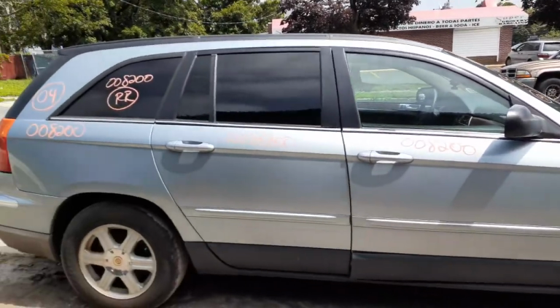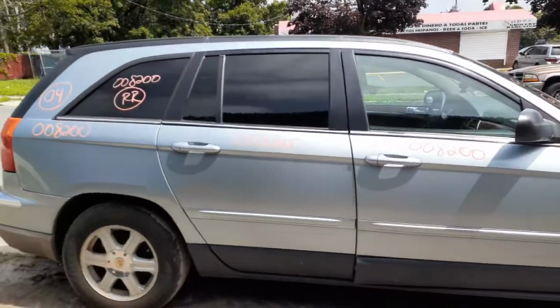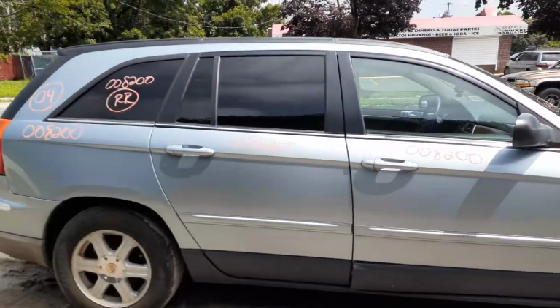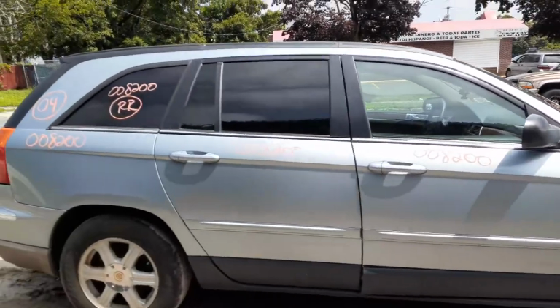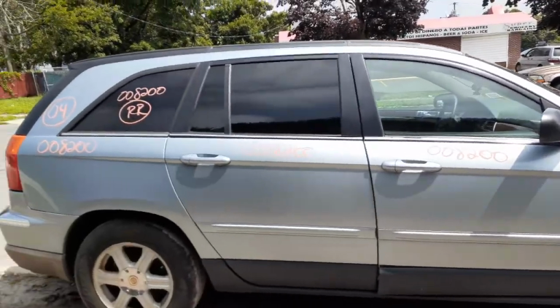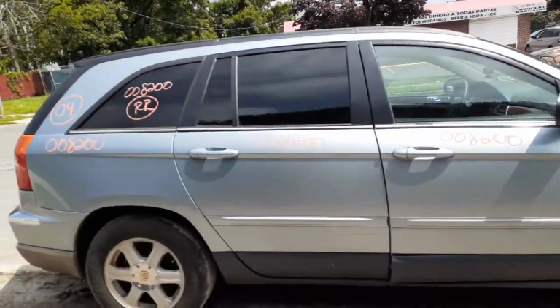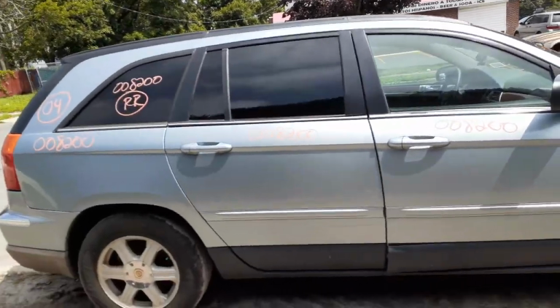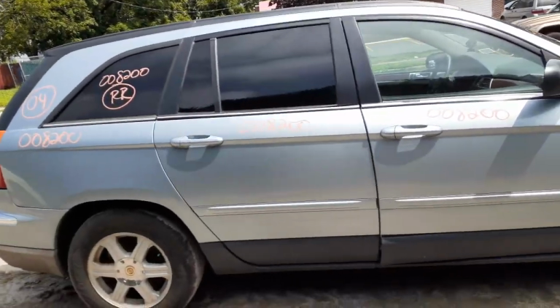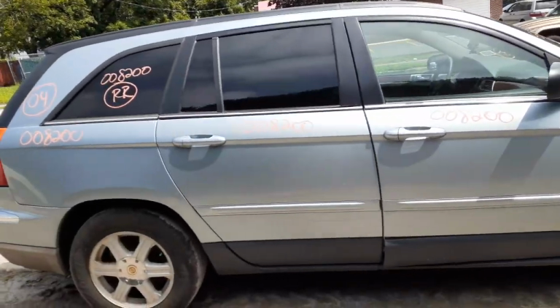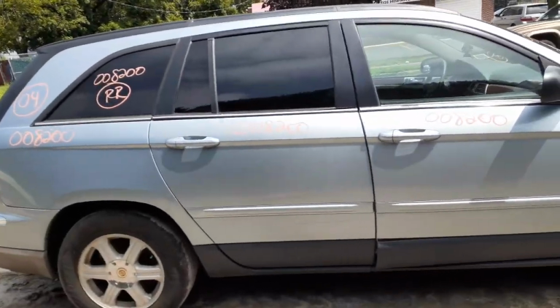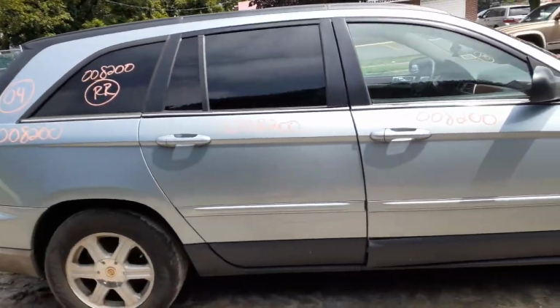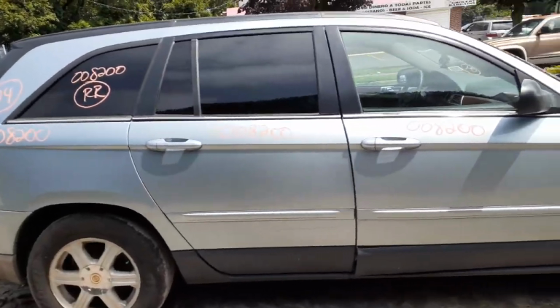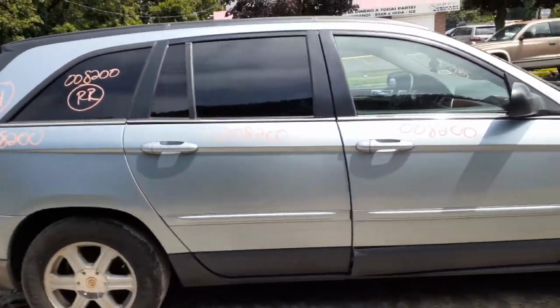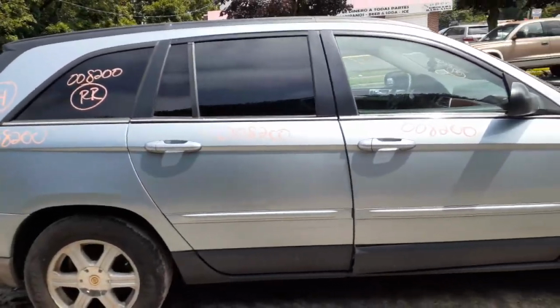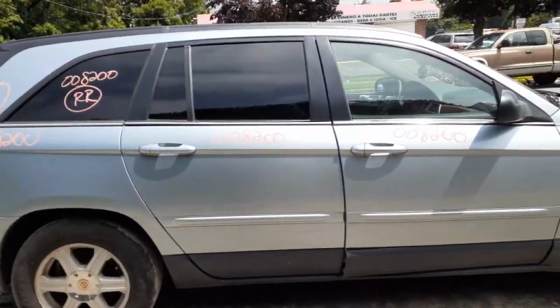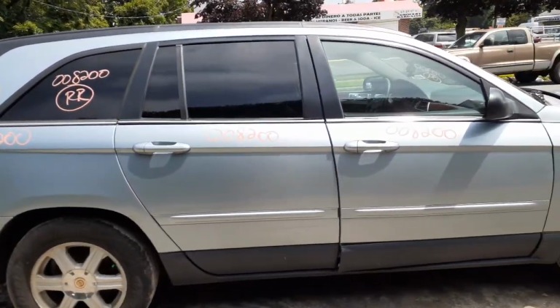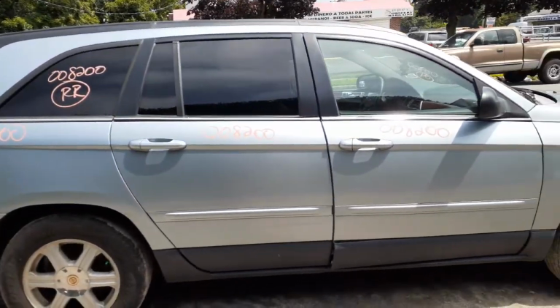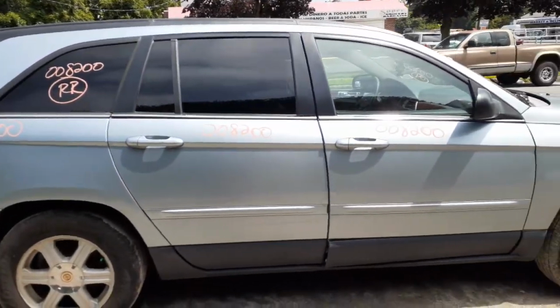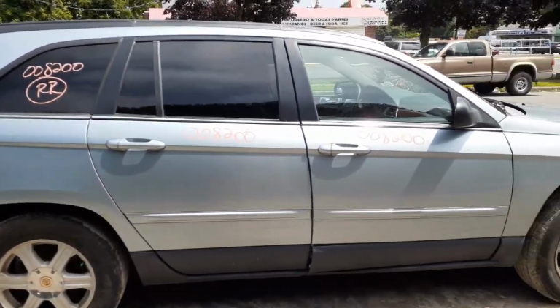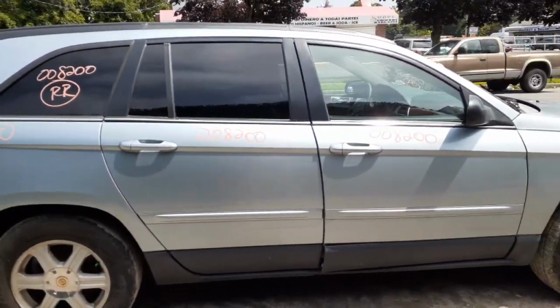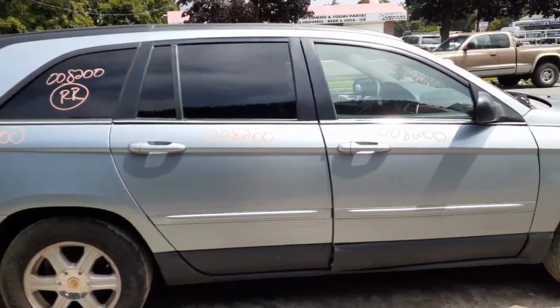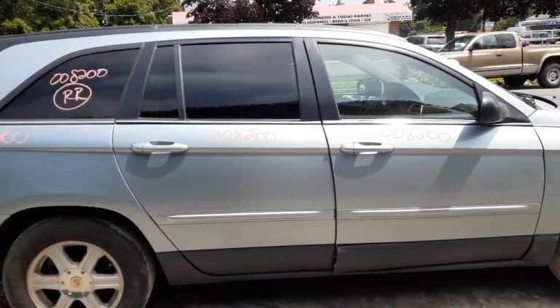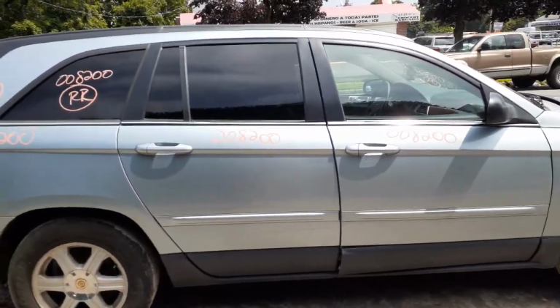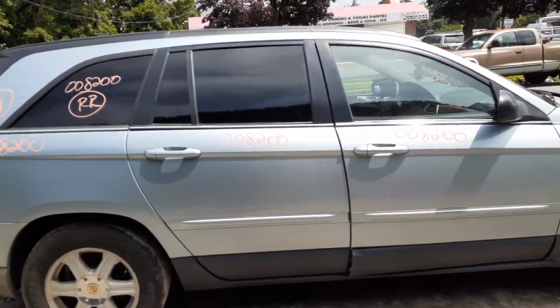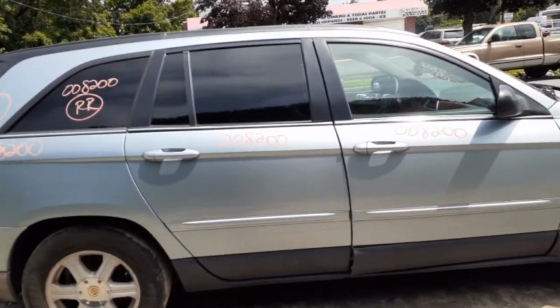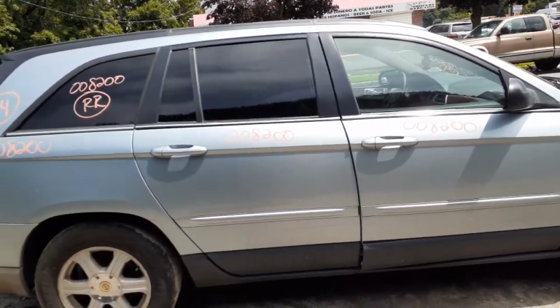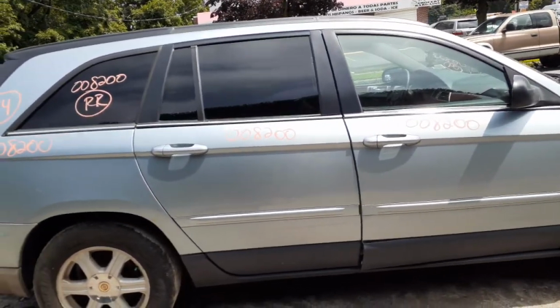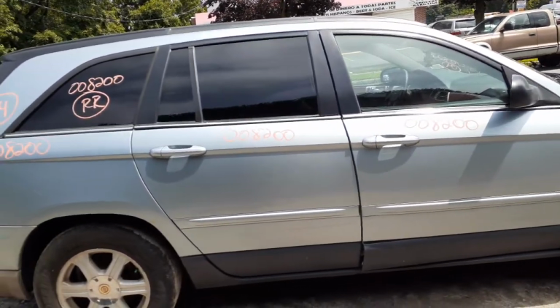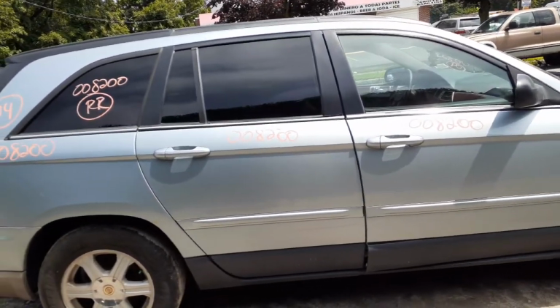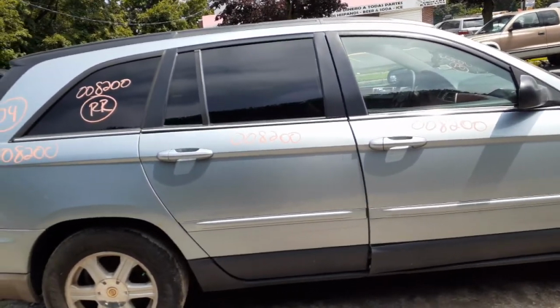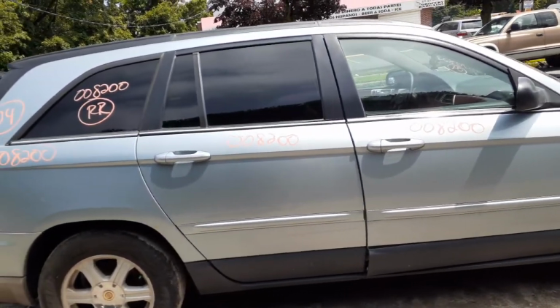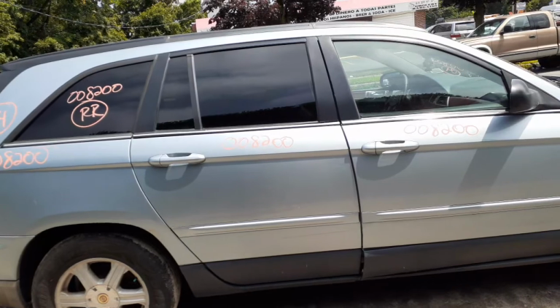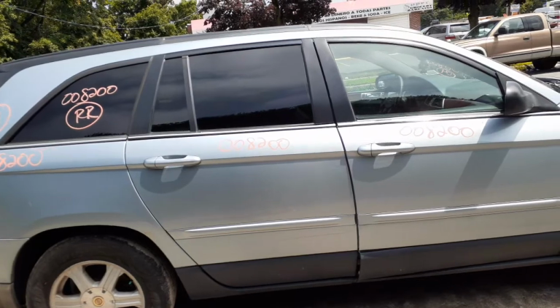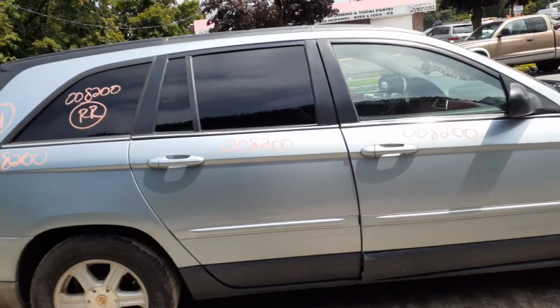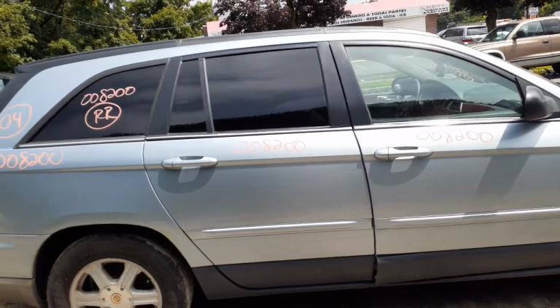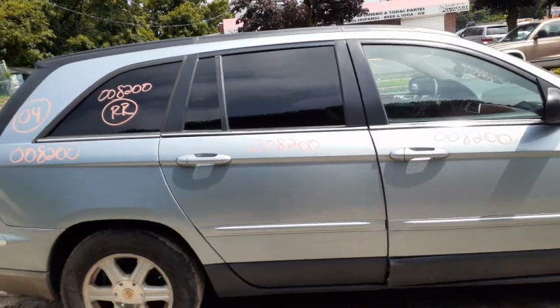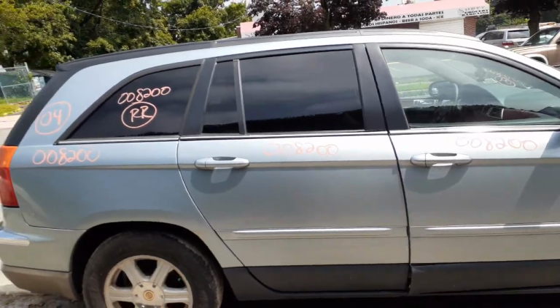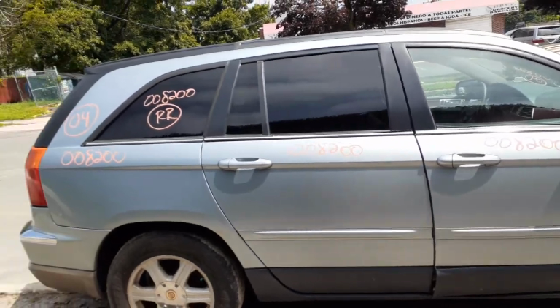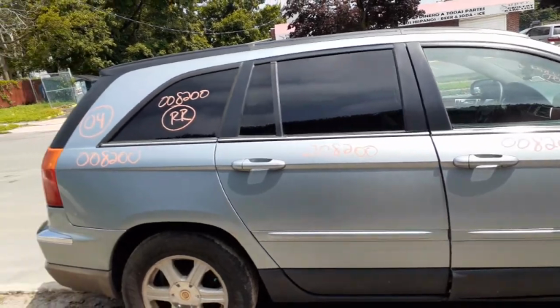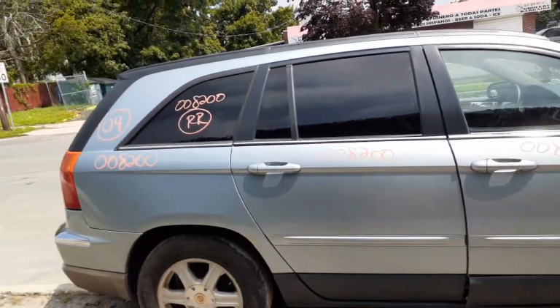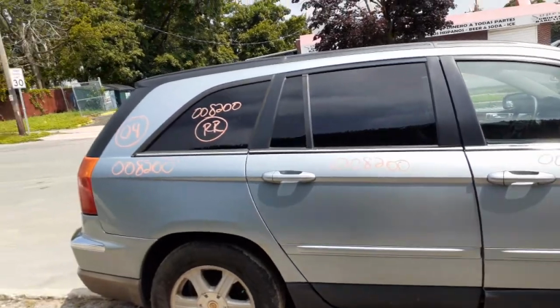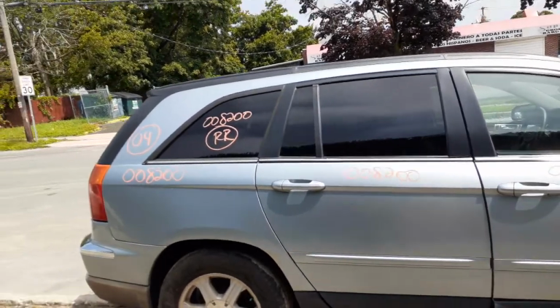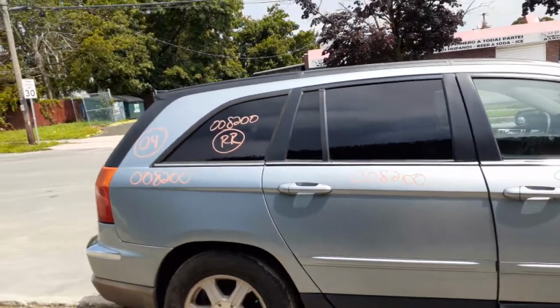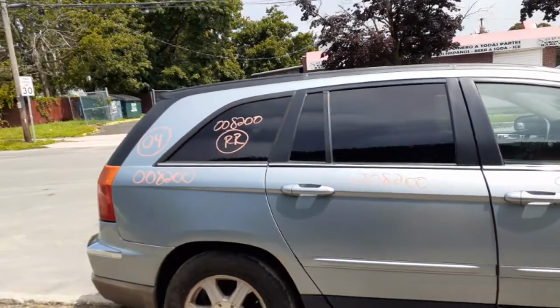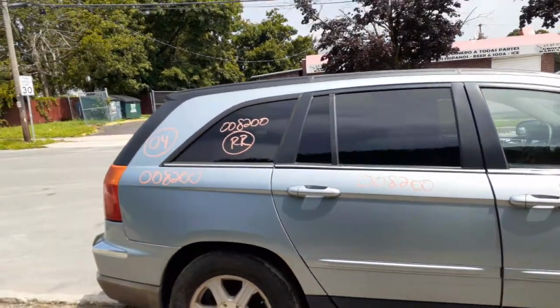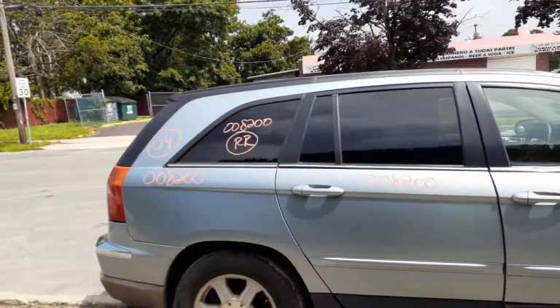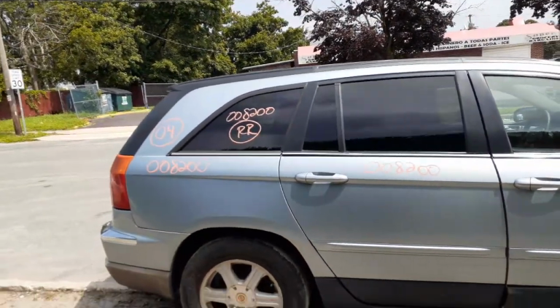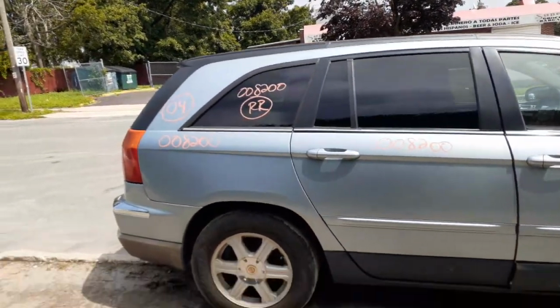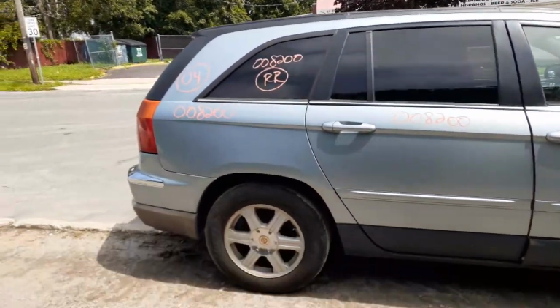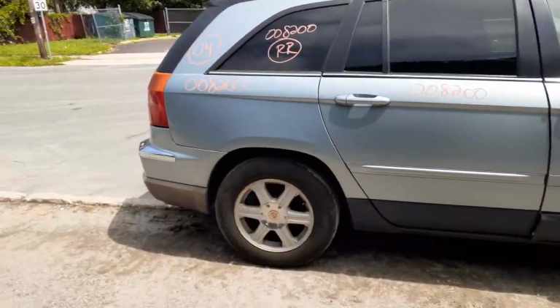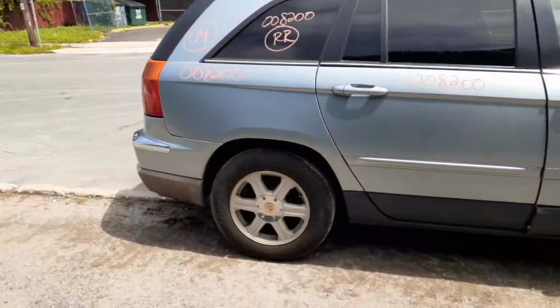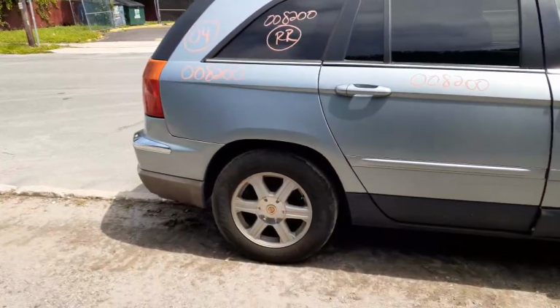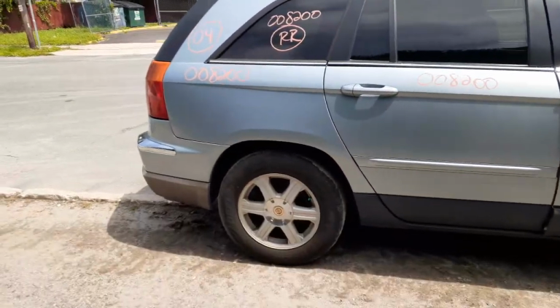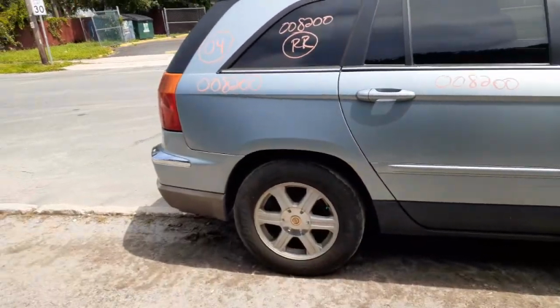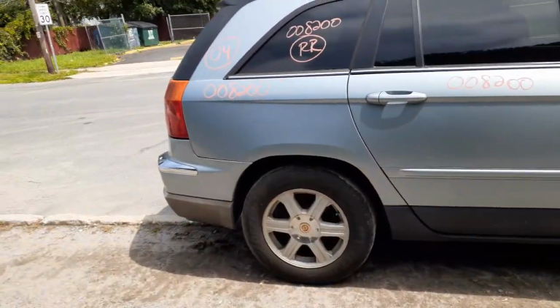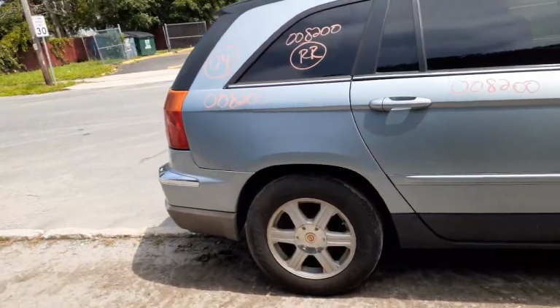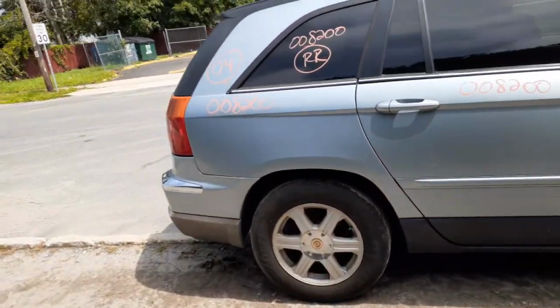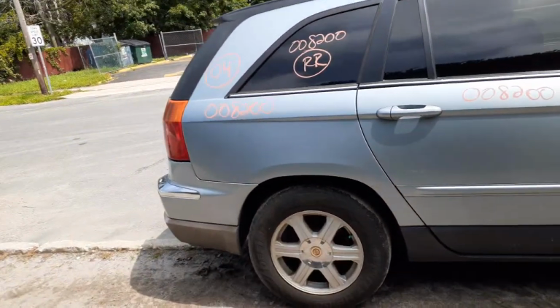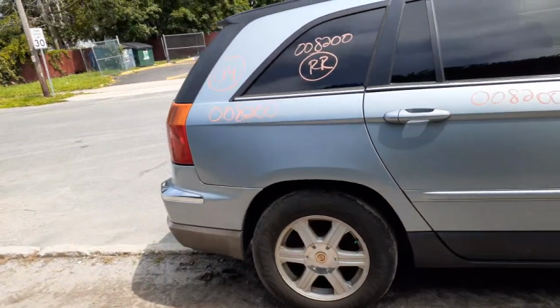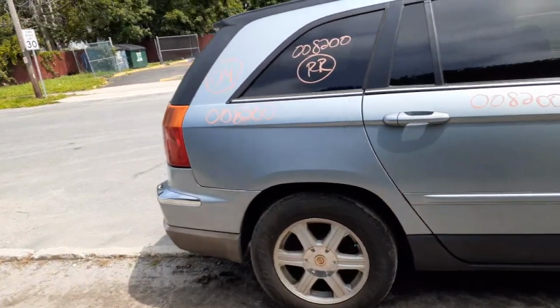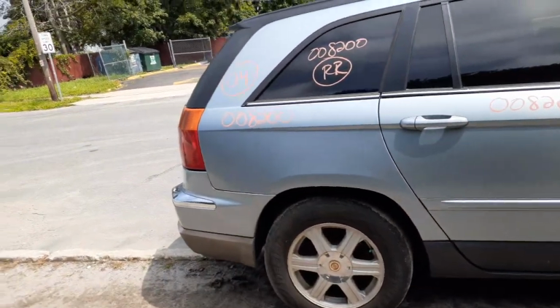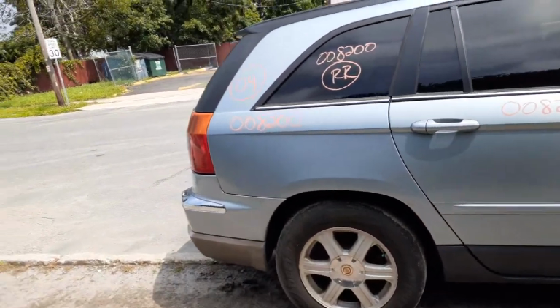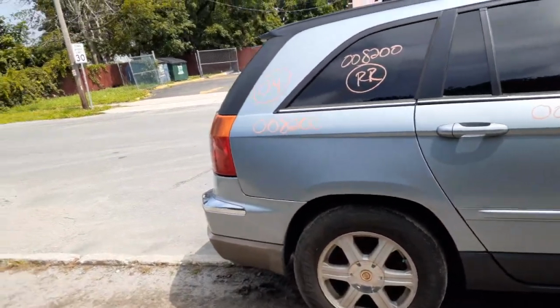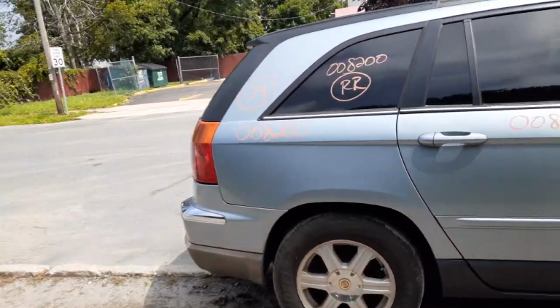Right rear door — power window, power locks, privacy tint, privacy tint quarter glass. You've got a good right rear quarter.